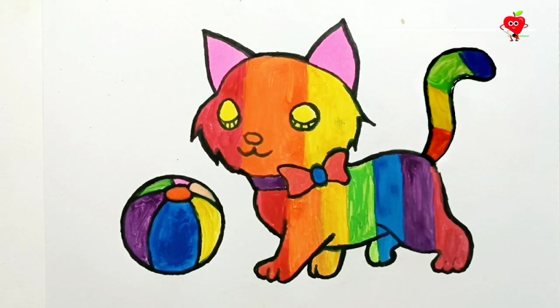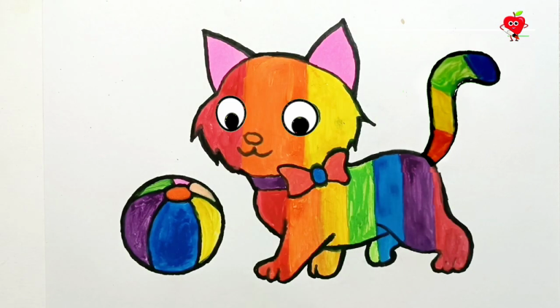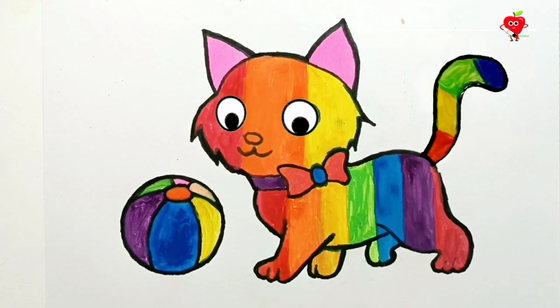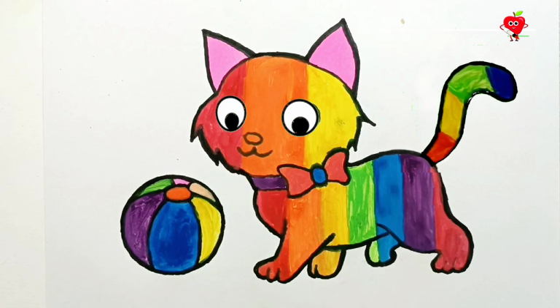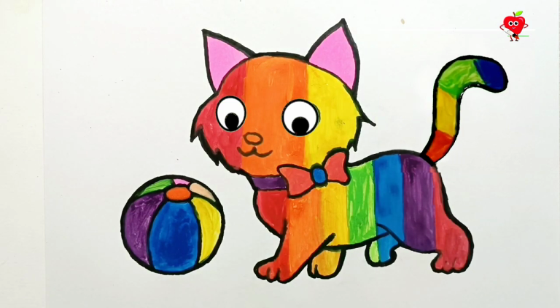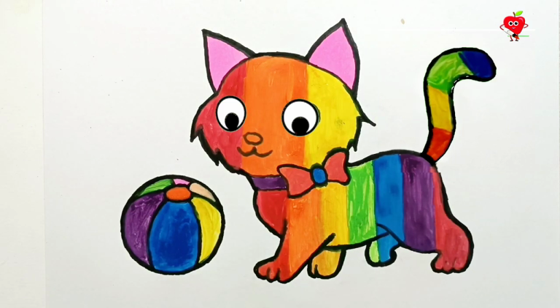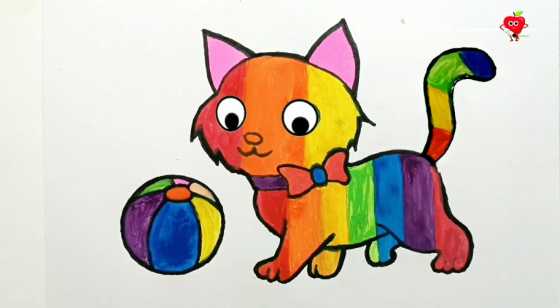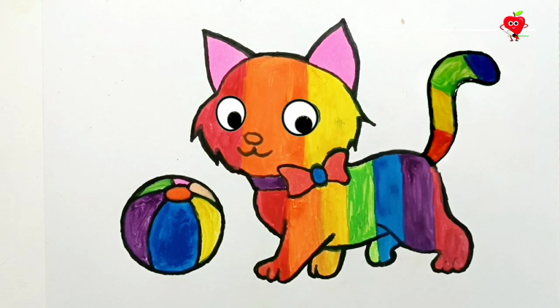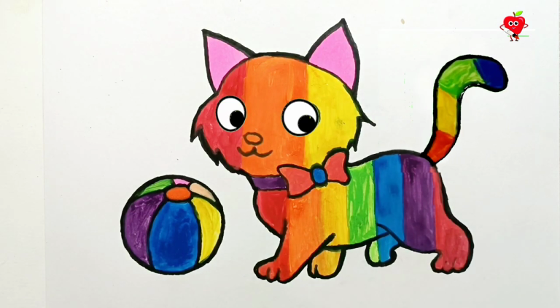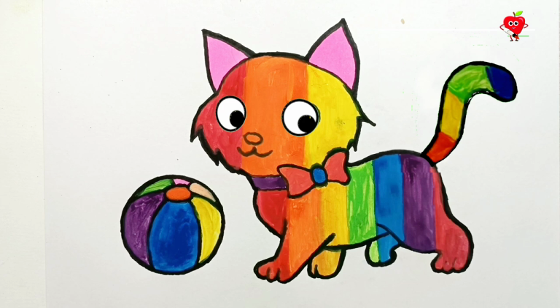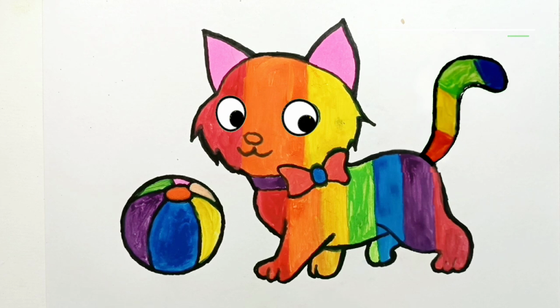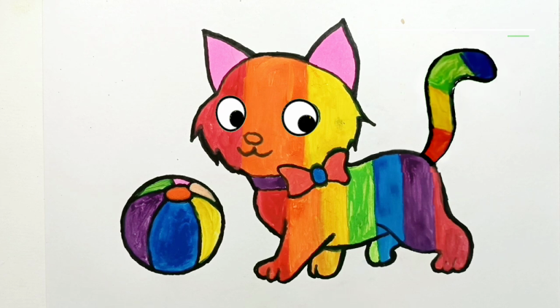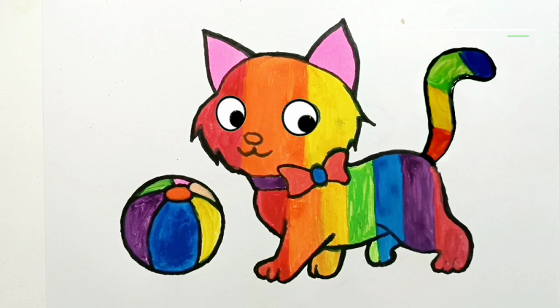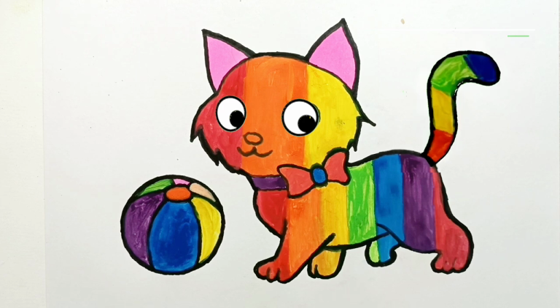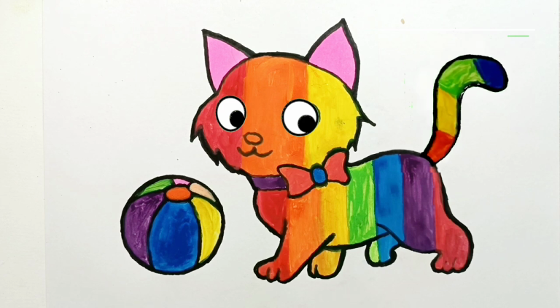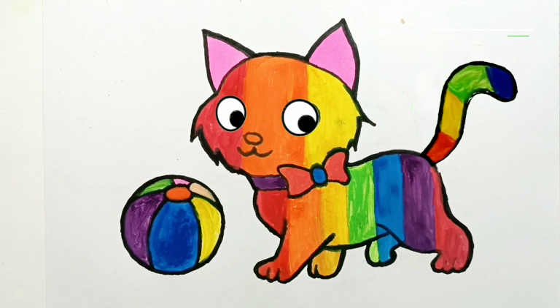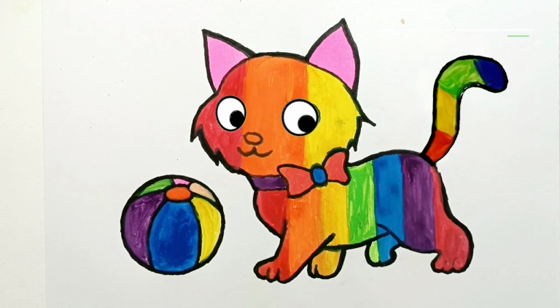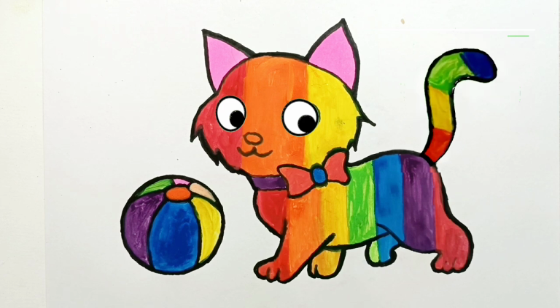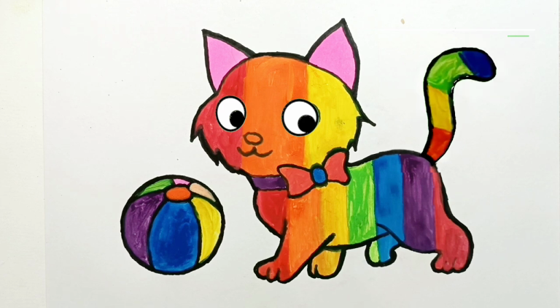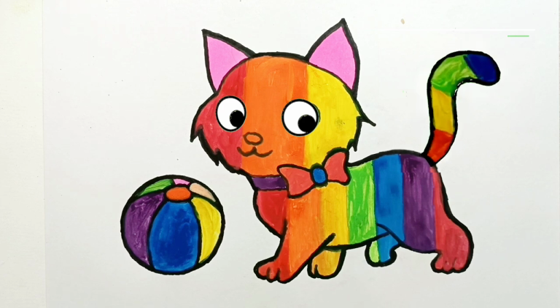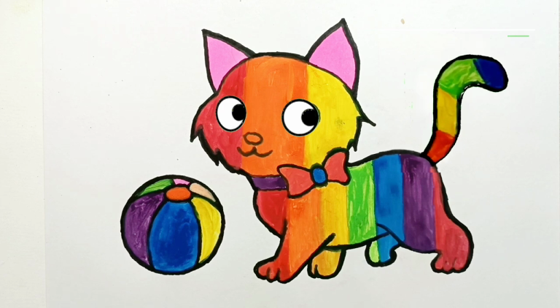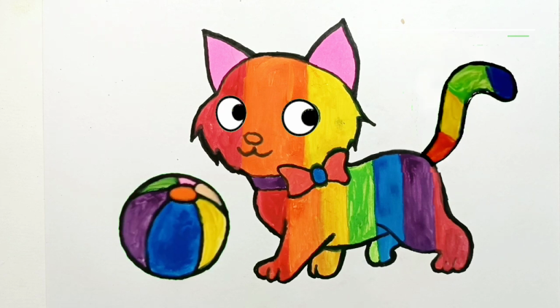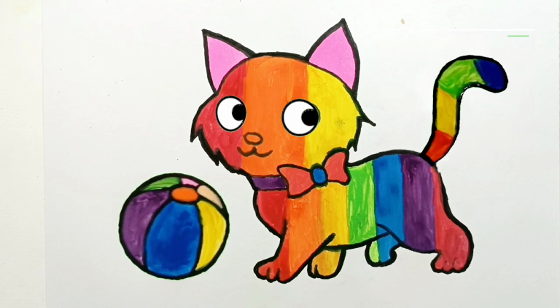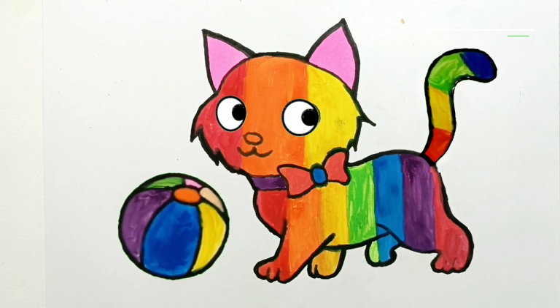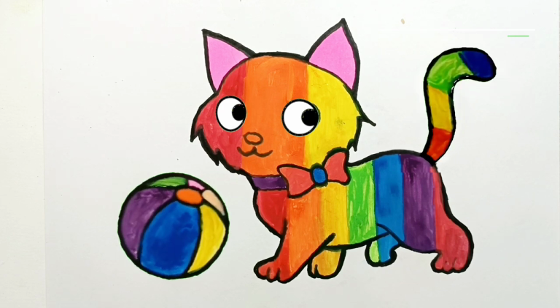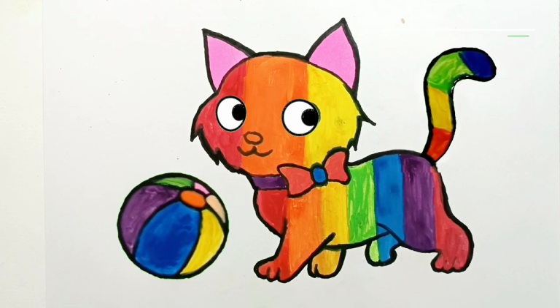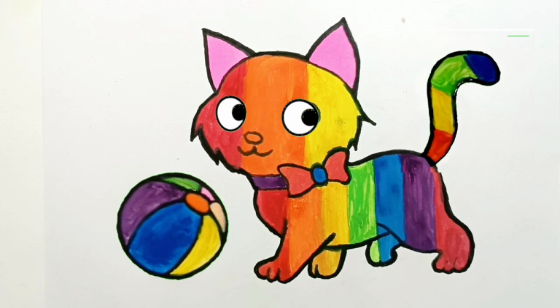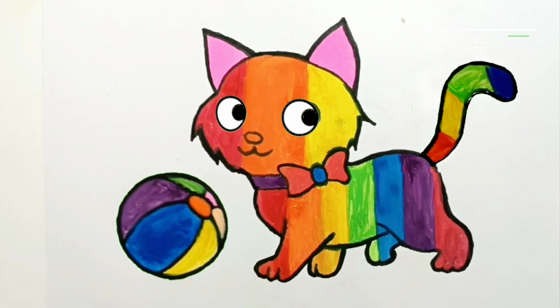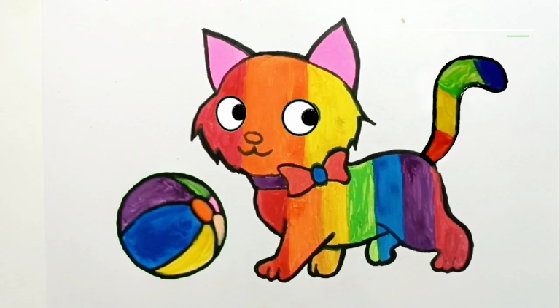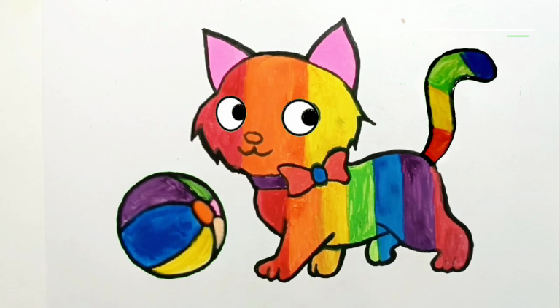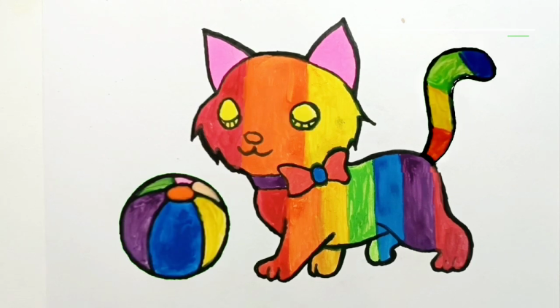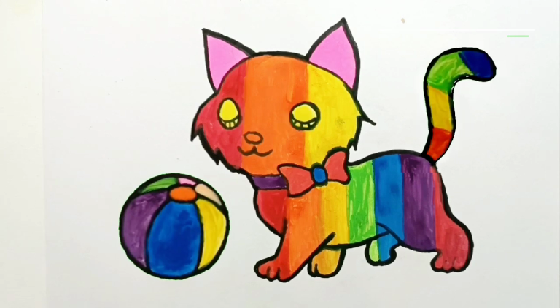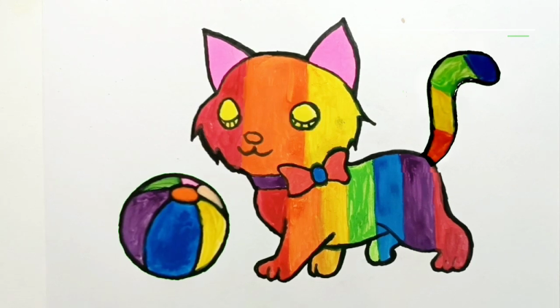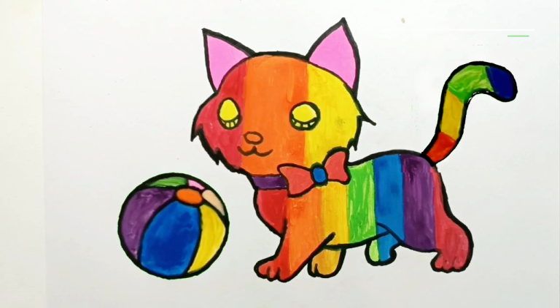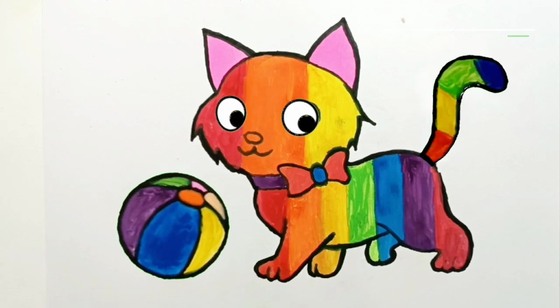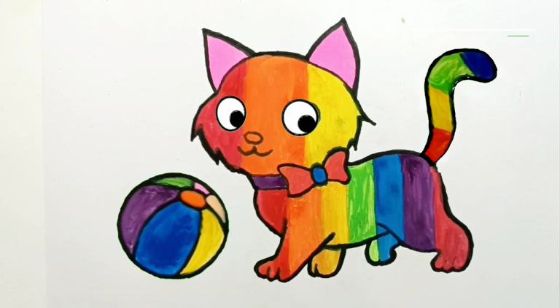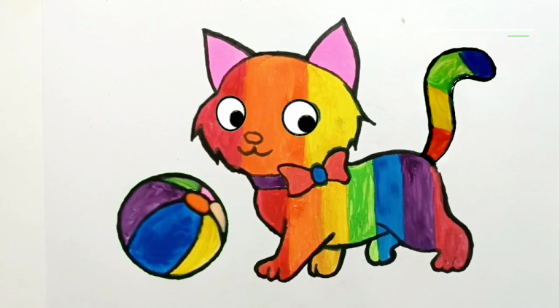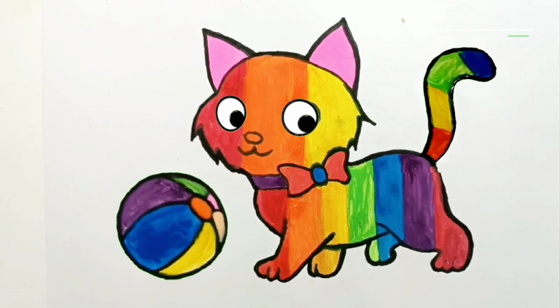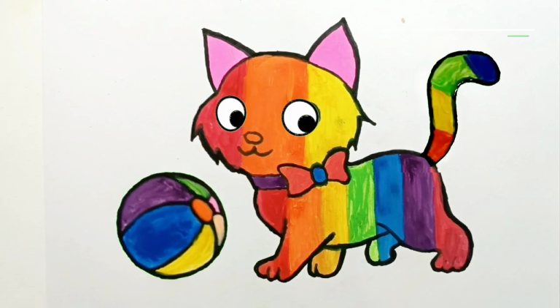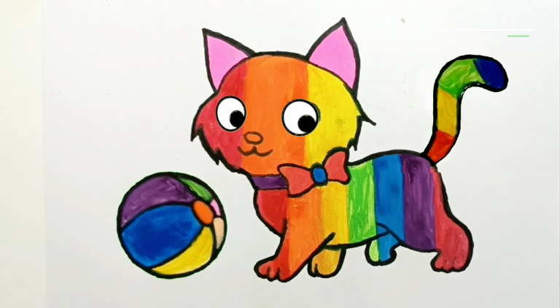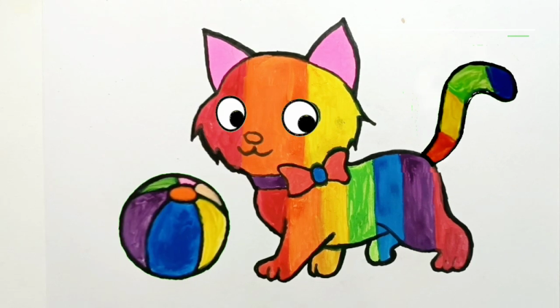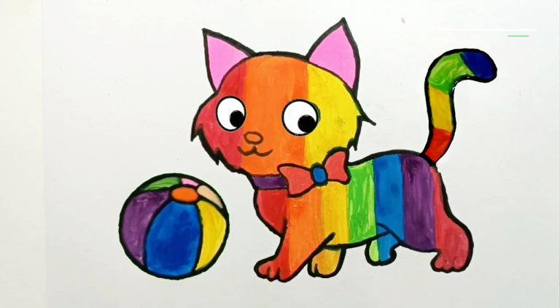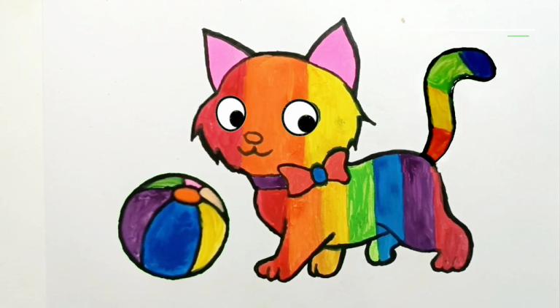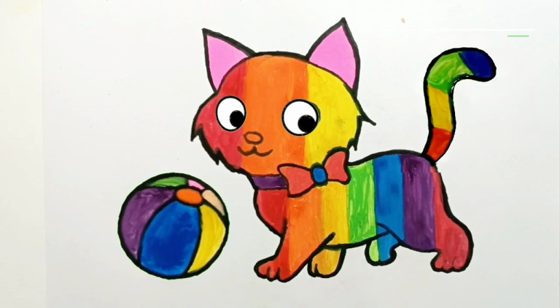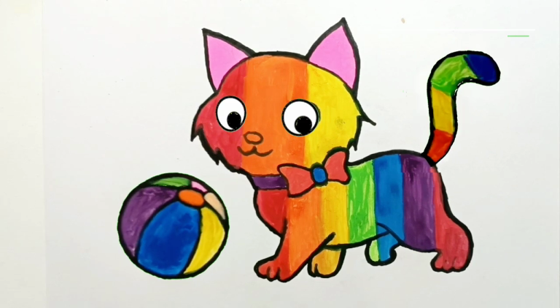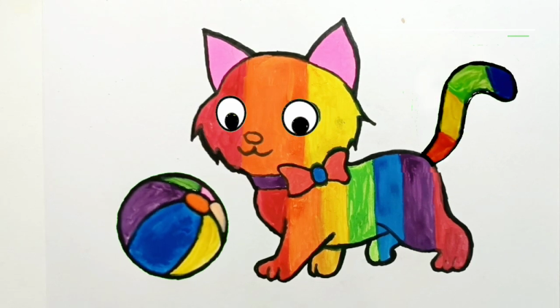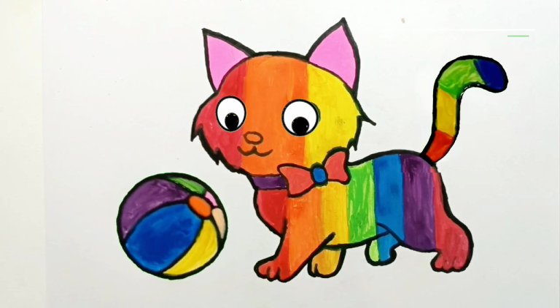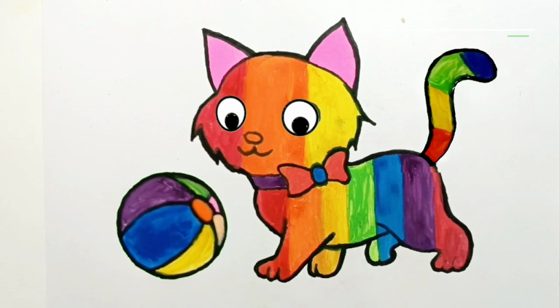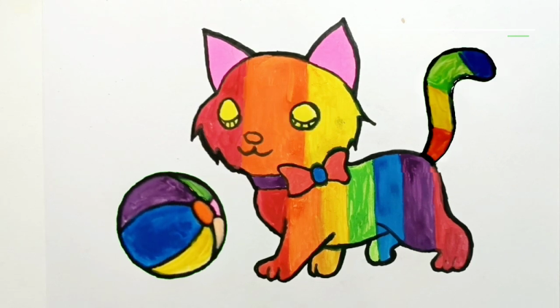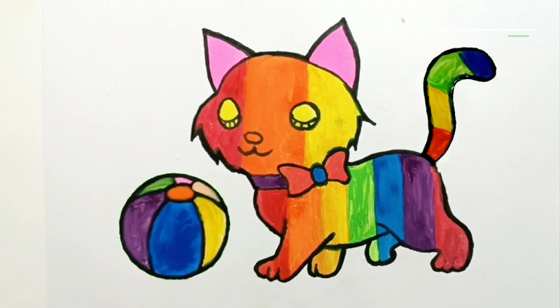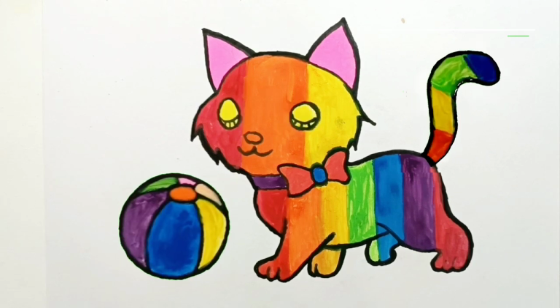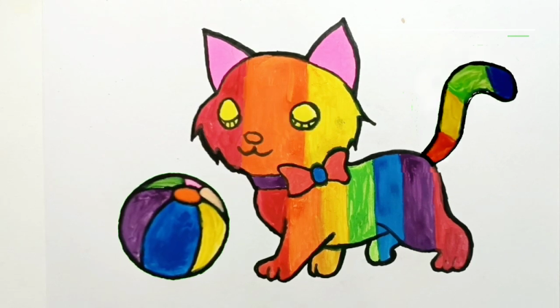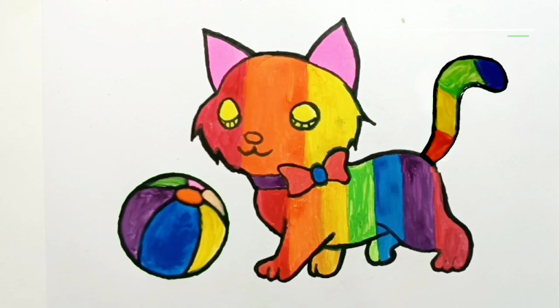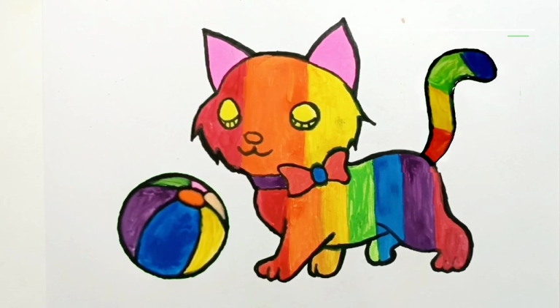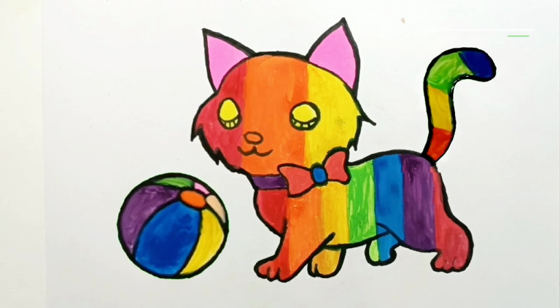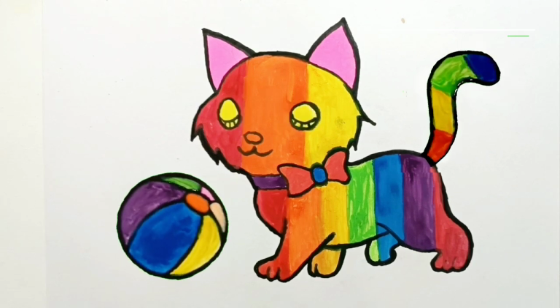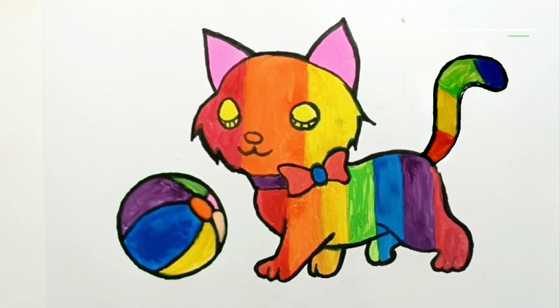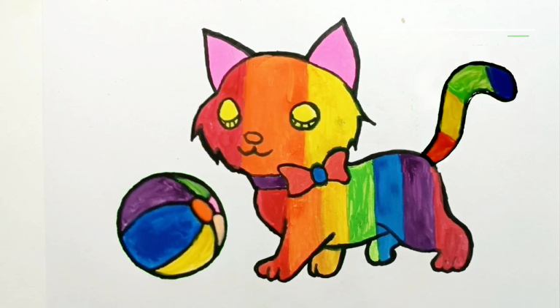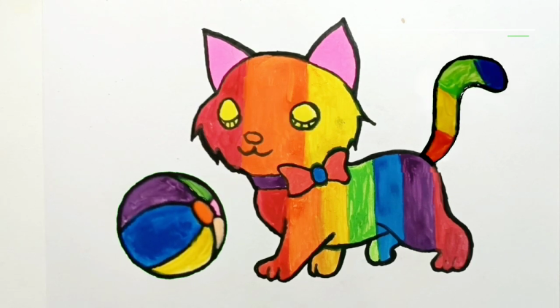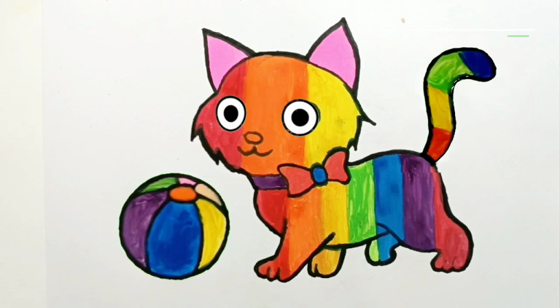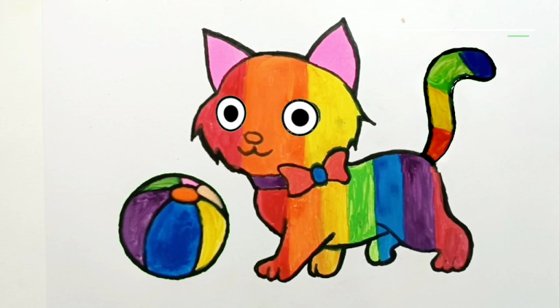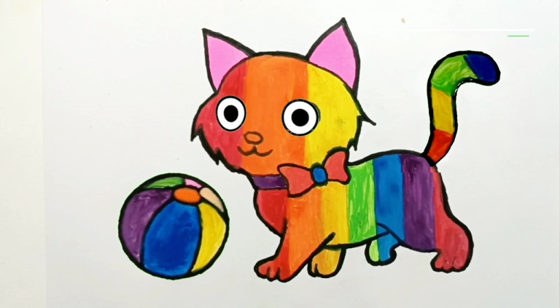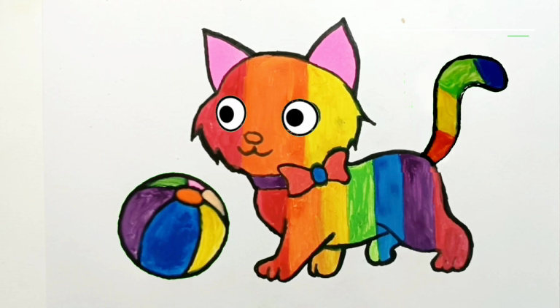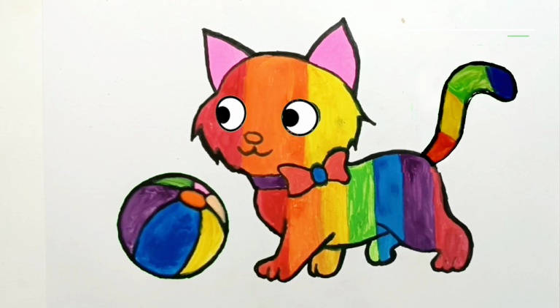Everyone has finished drawing and coloring the rainbow cat. Okay. Thank you. See you in the next video. Bye-bye.